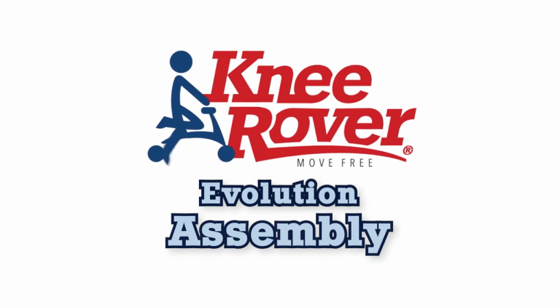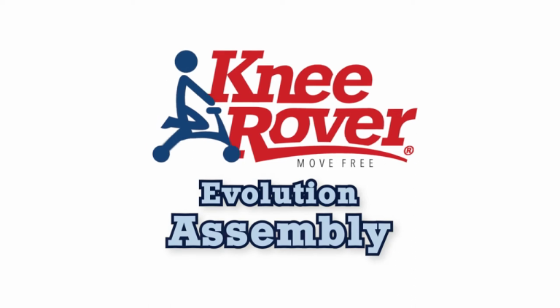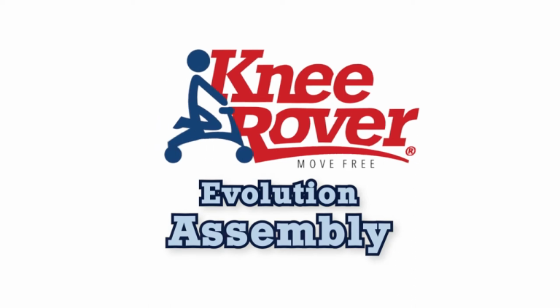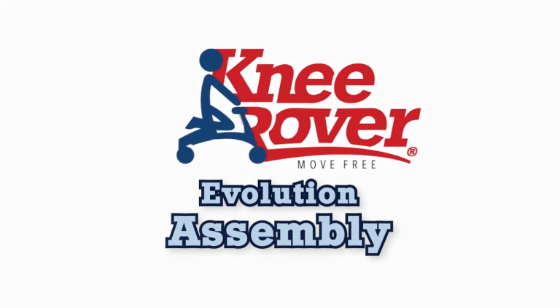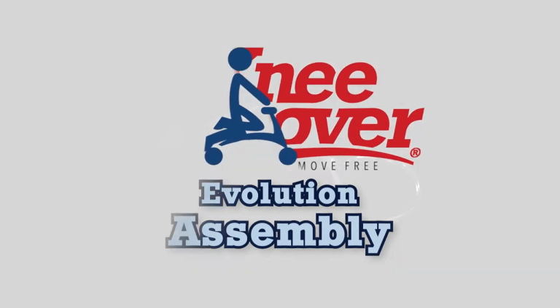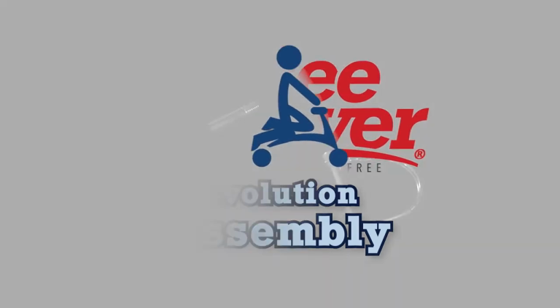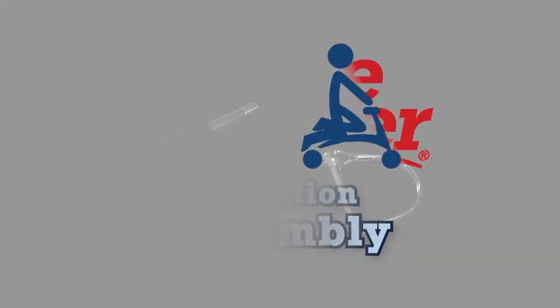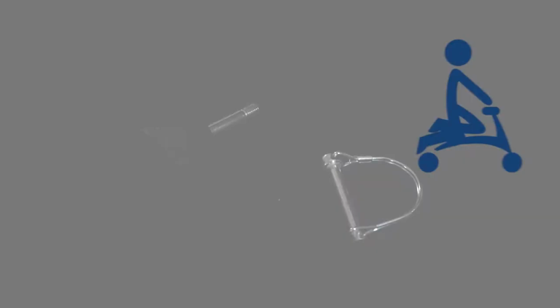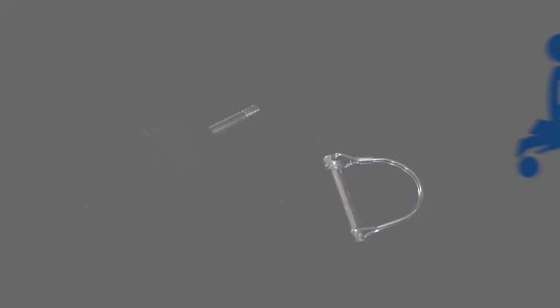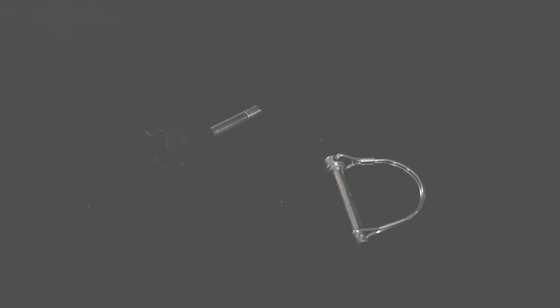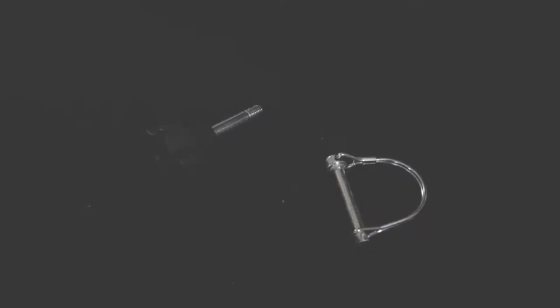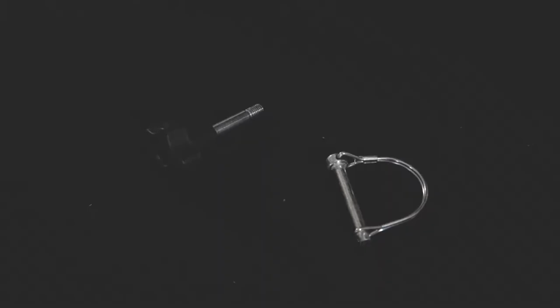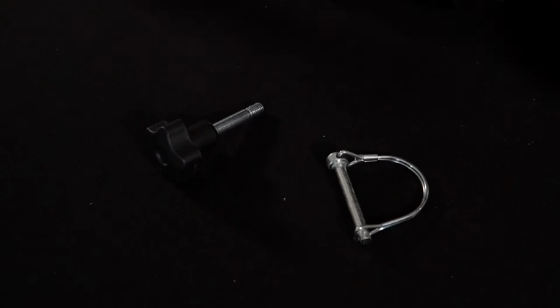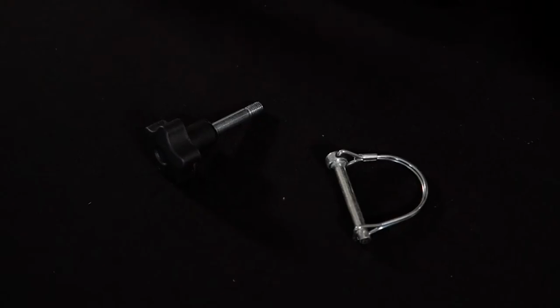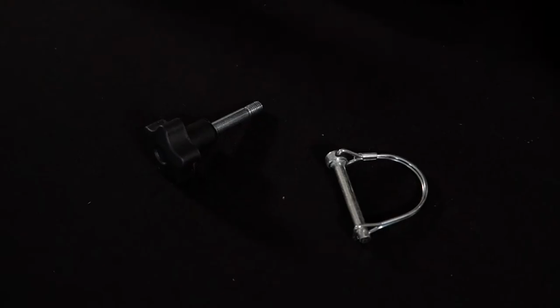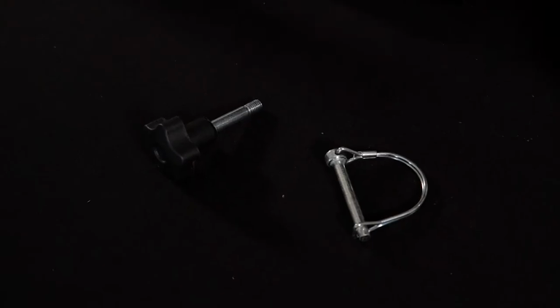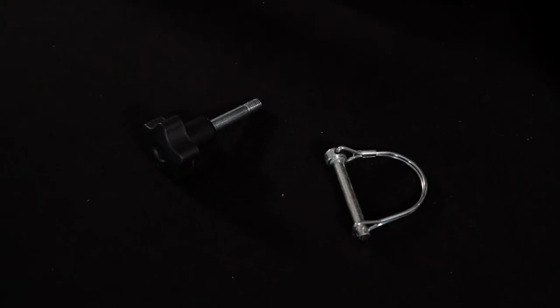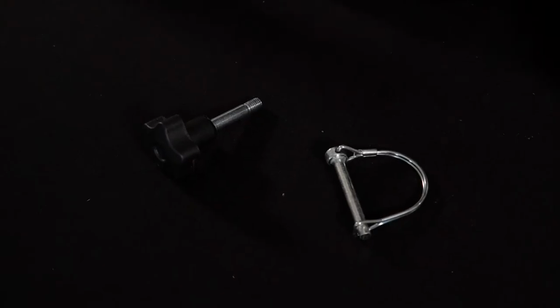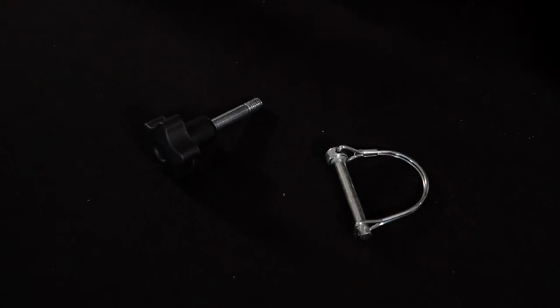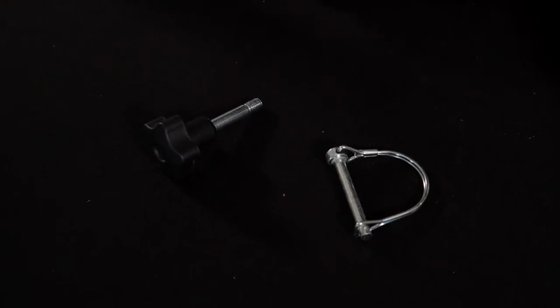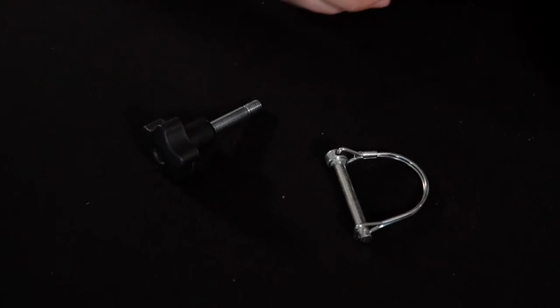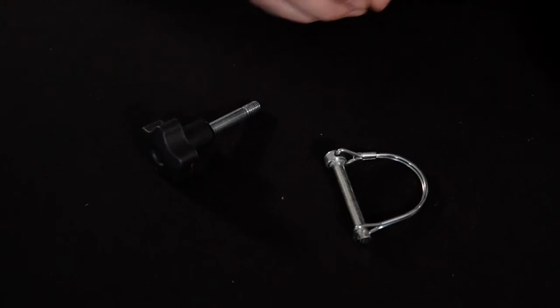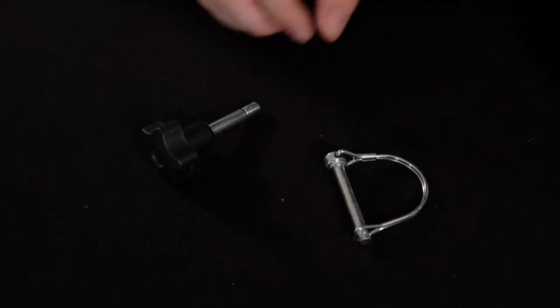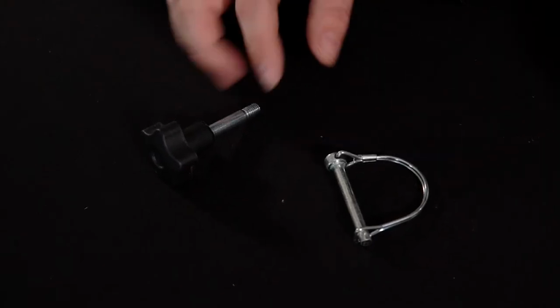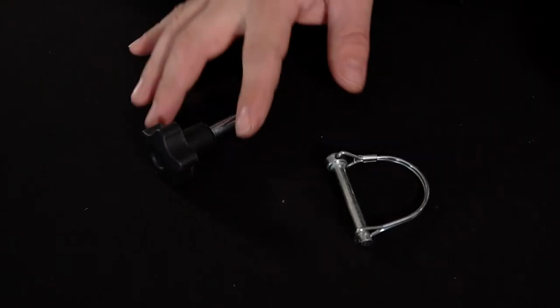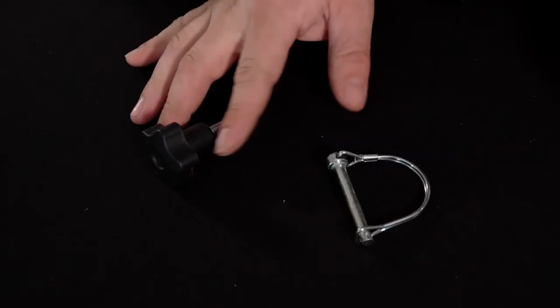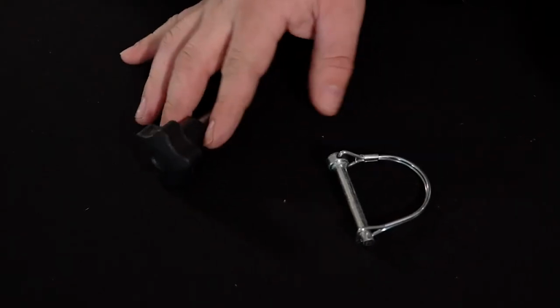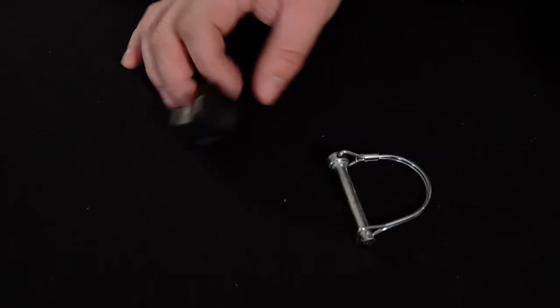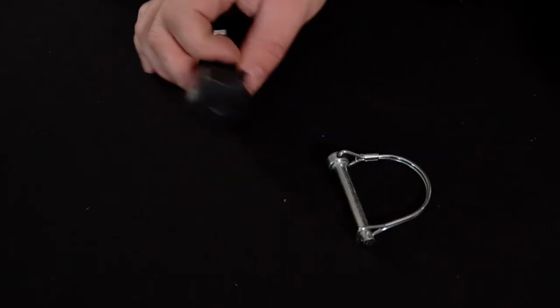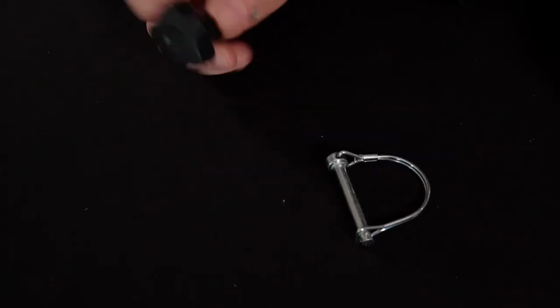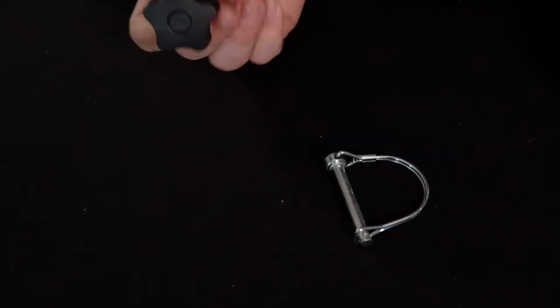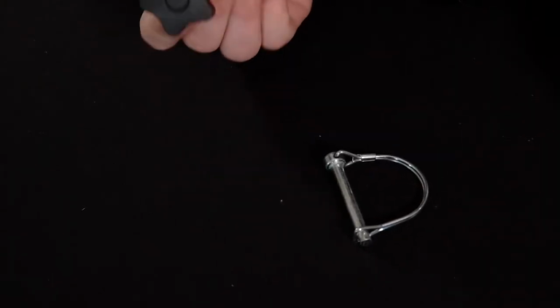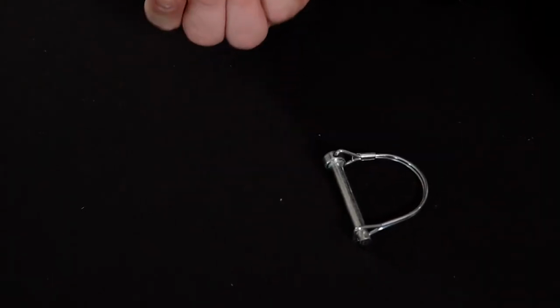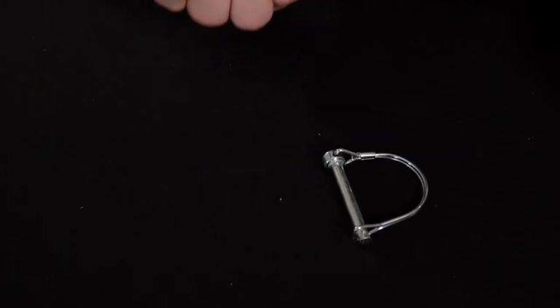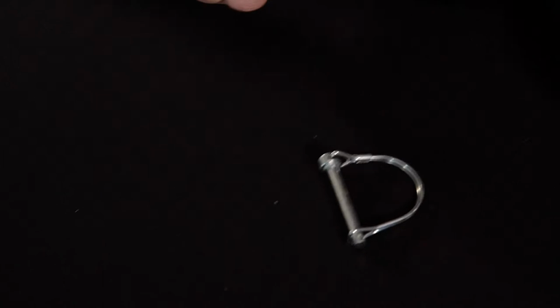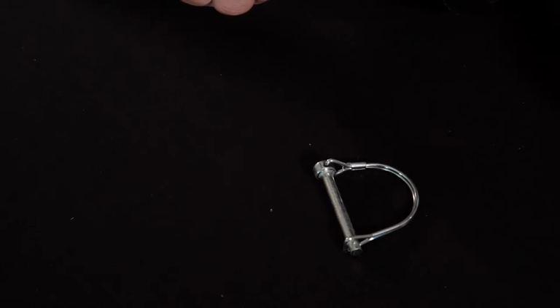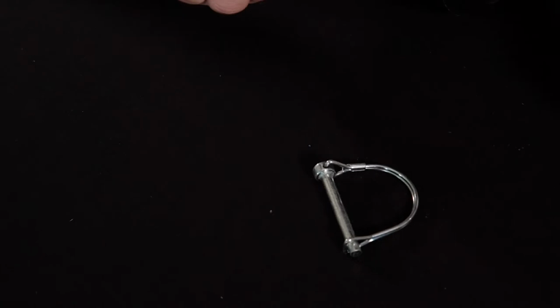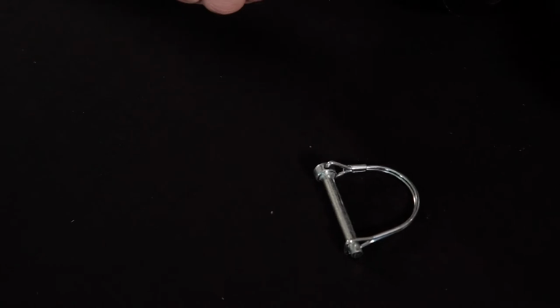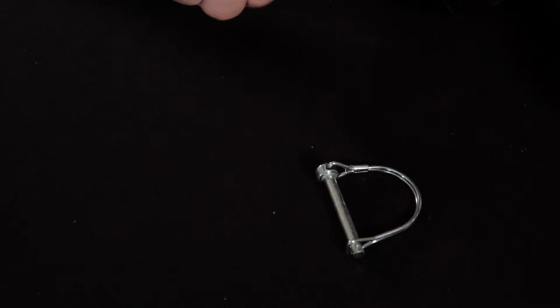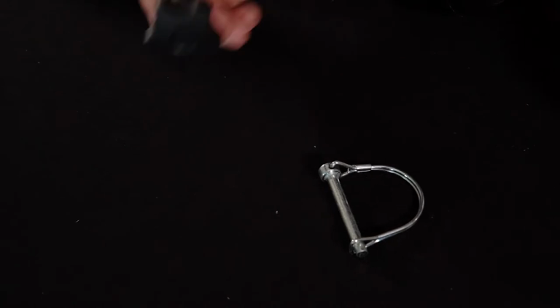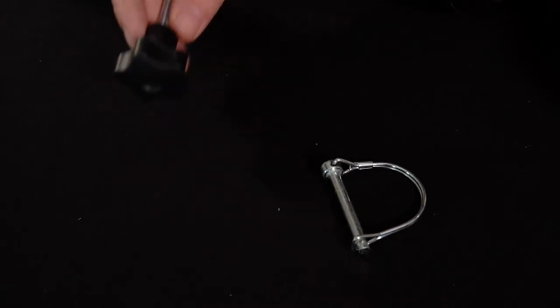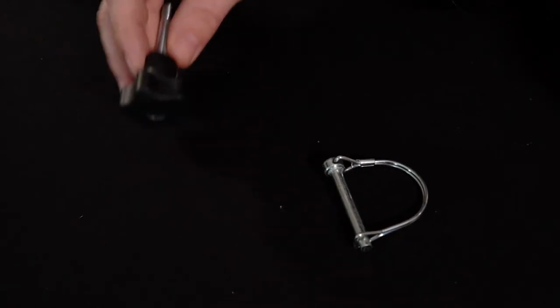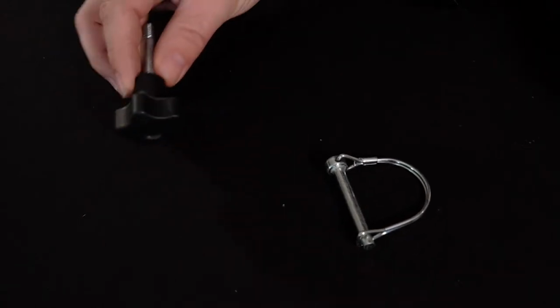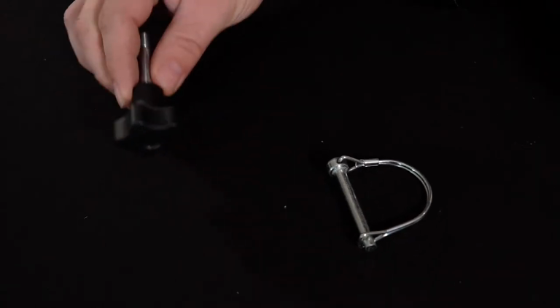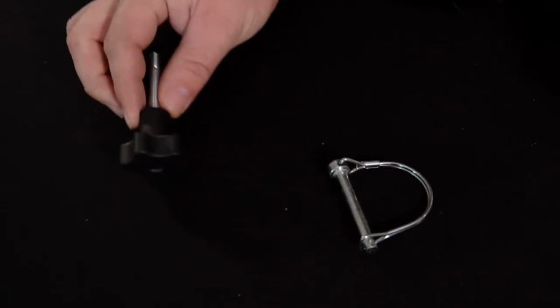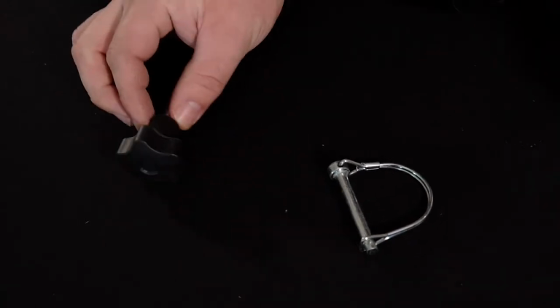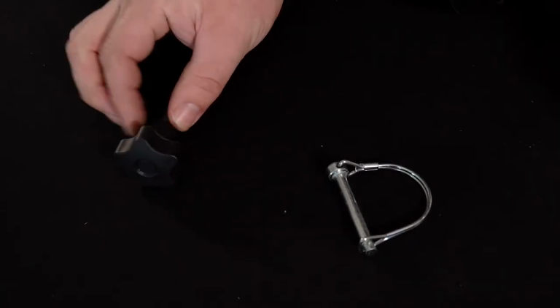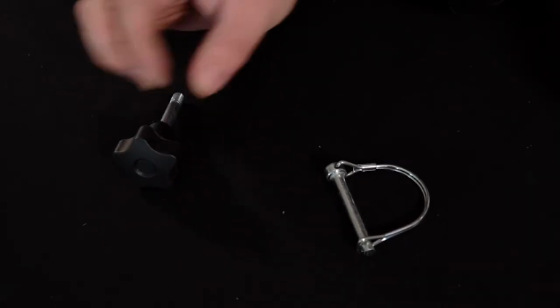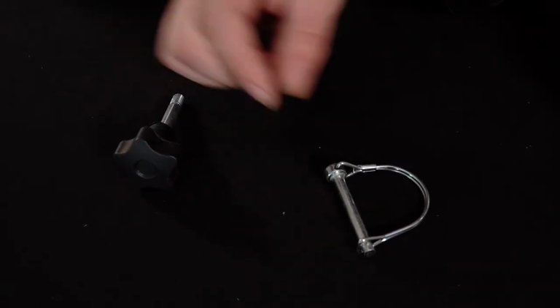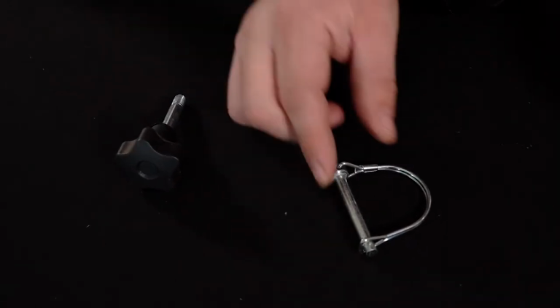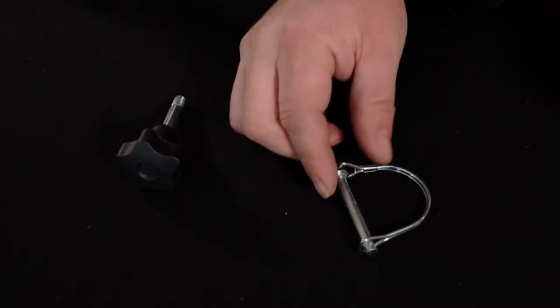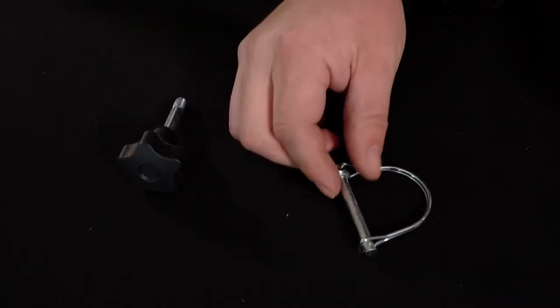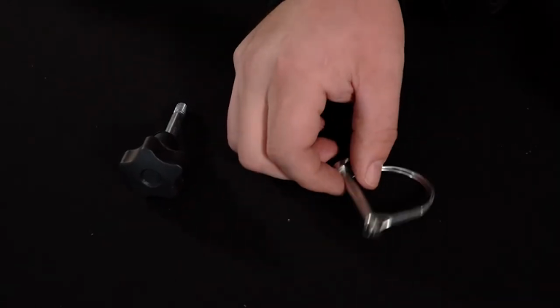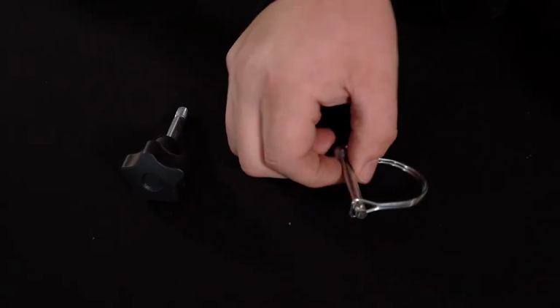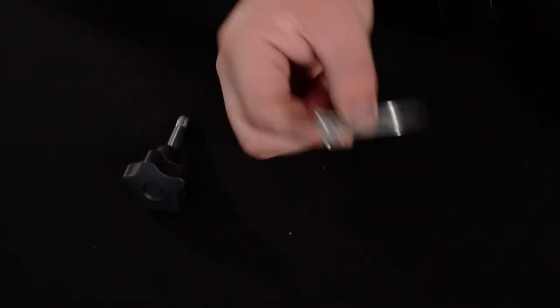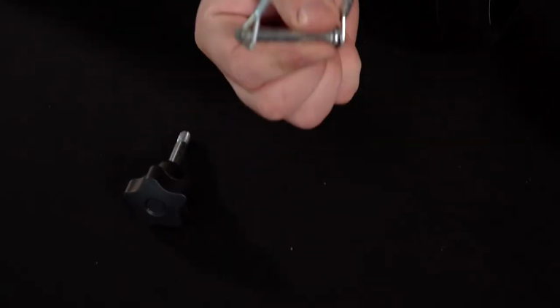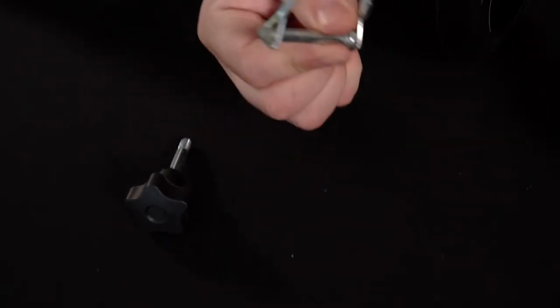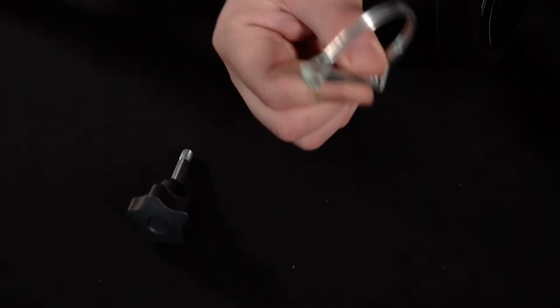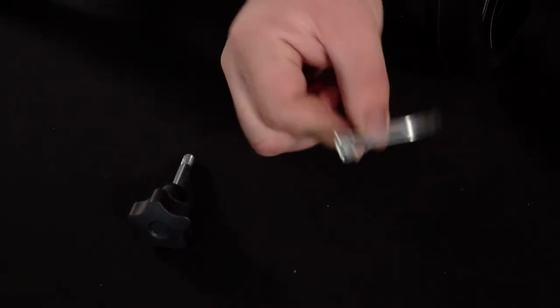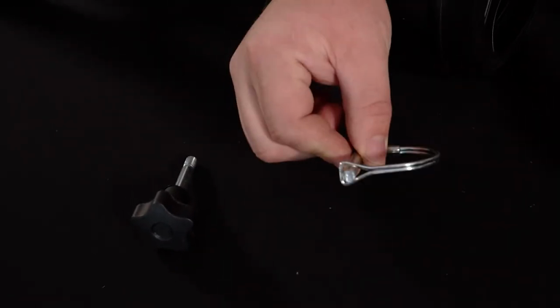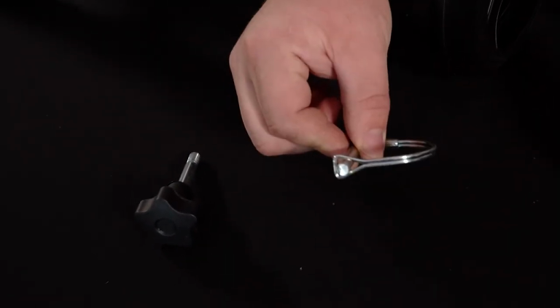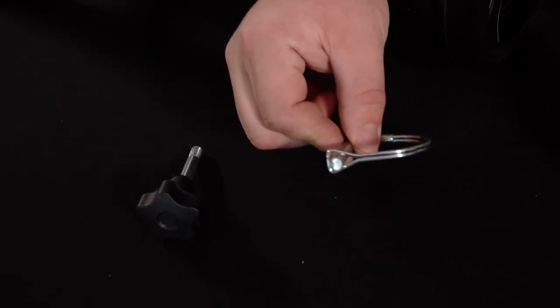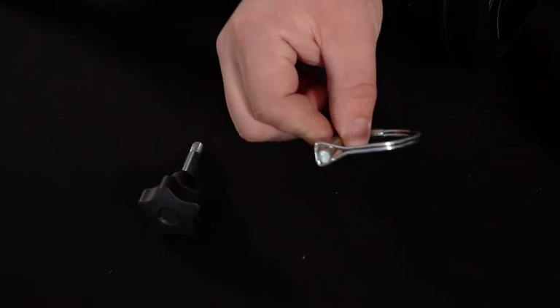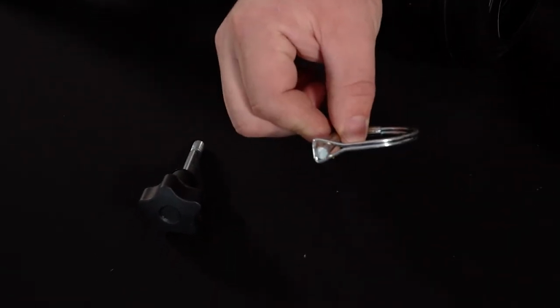Alright, to assemble the scooter, all you'll need is your height adjustment knob and your knee pad locking pin.